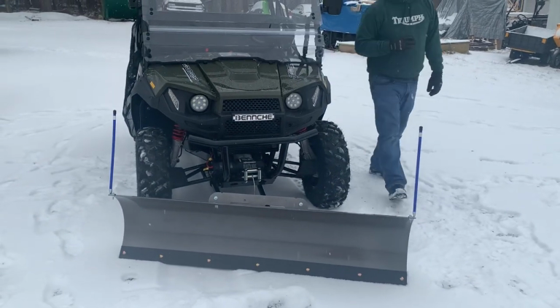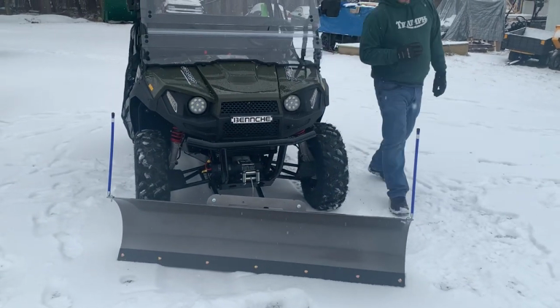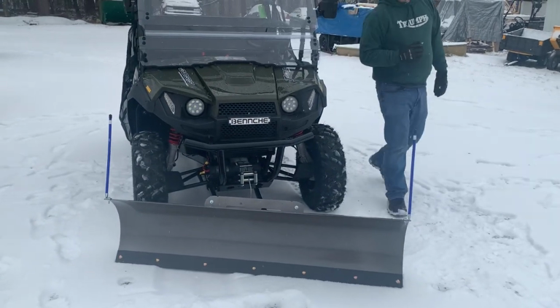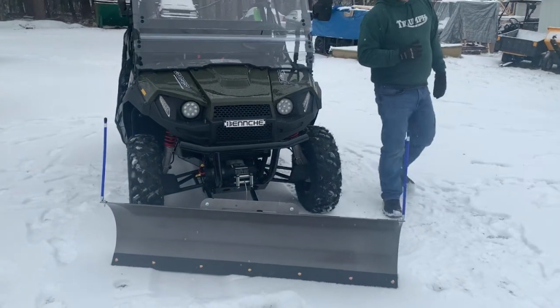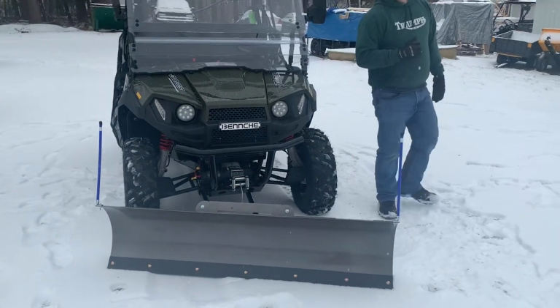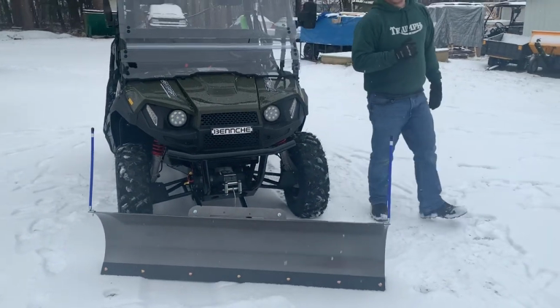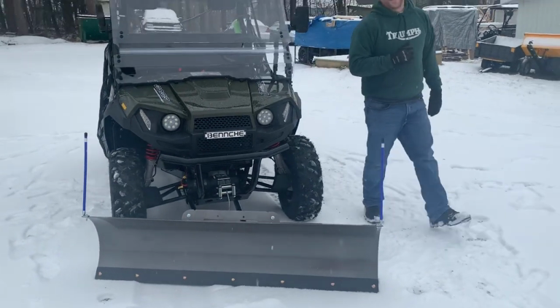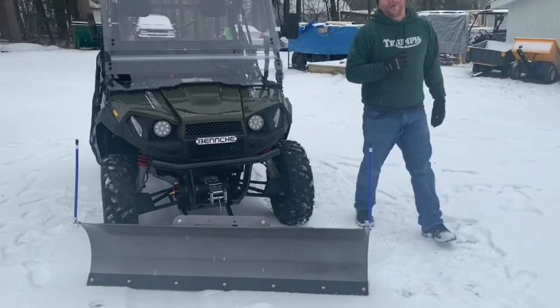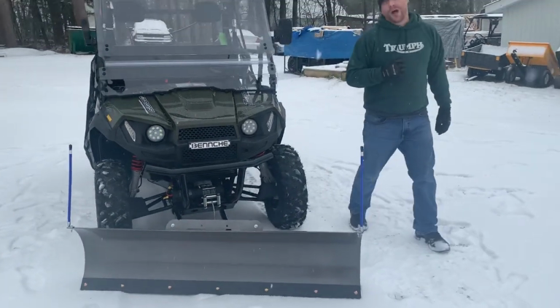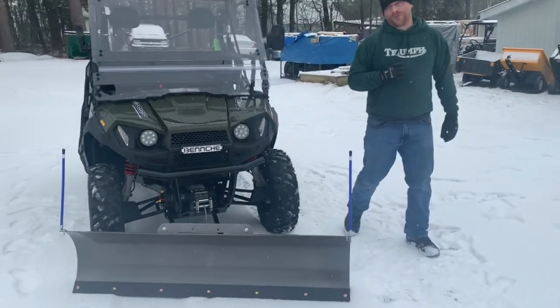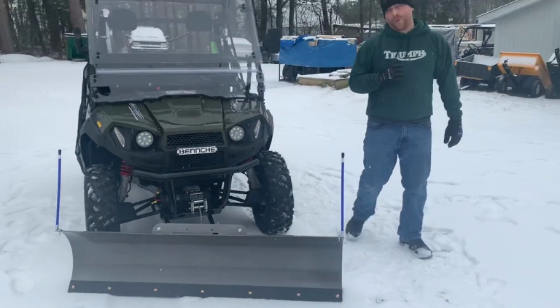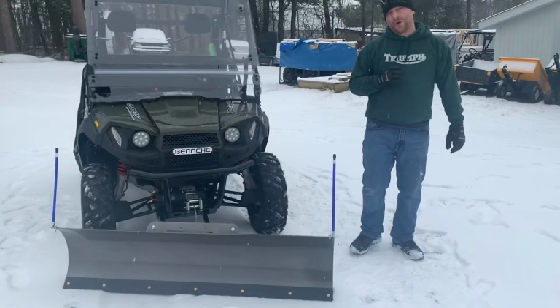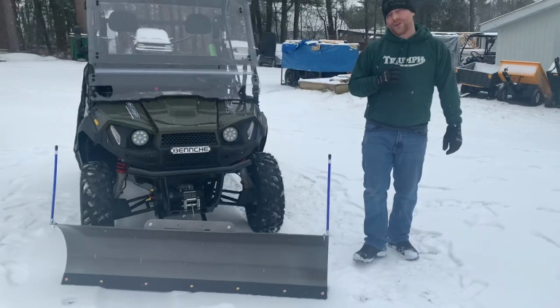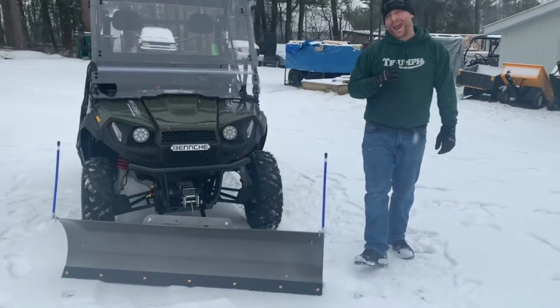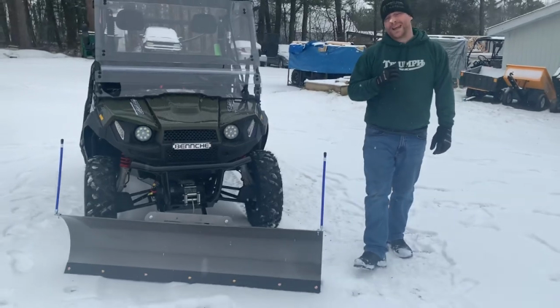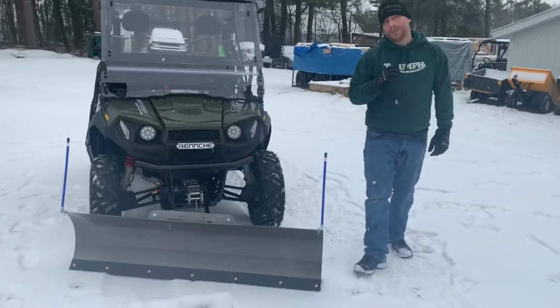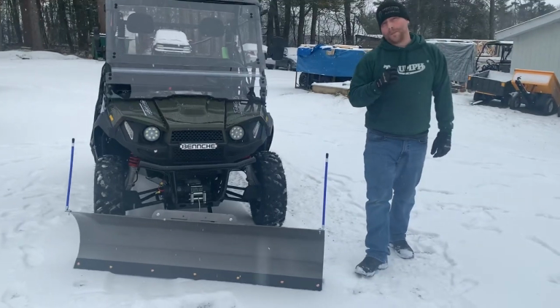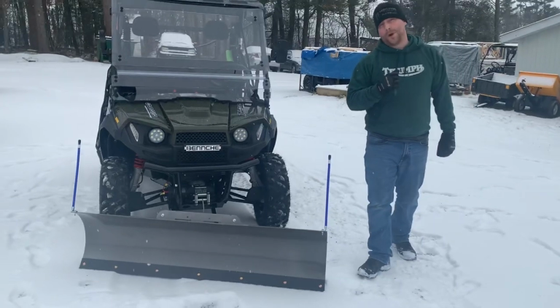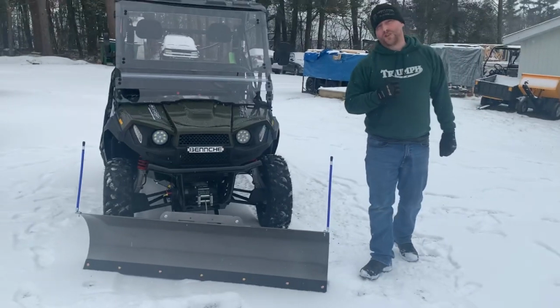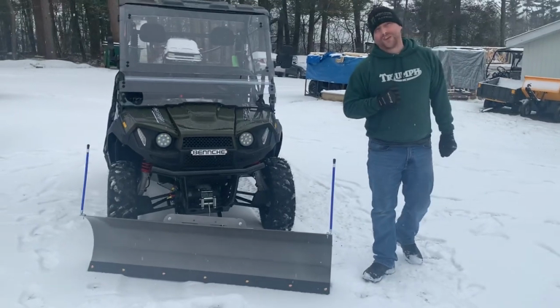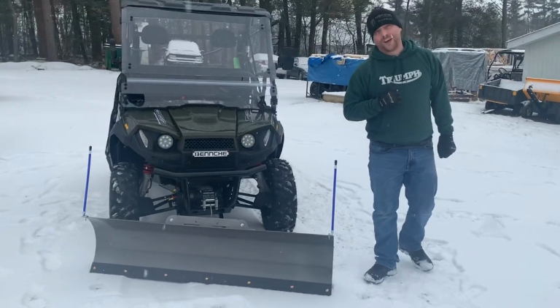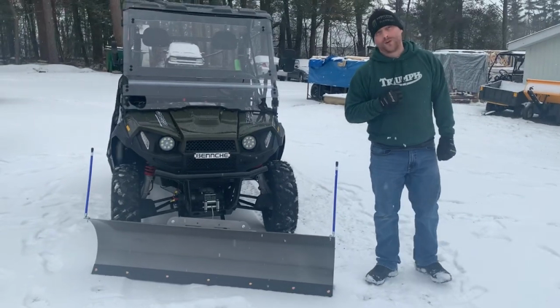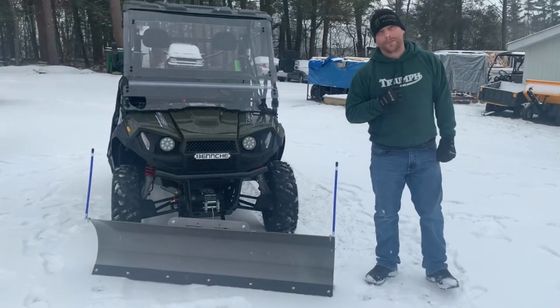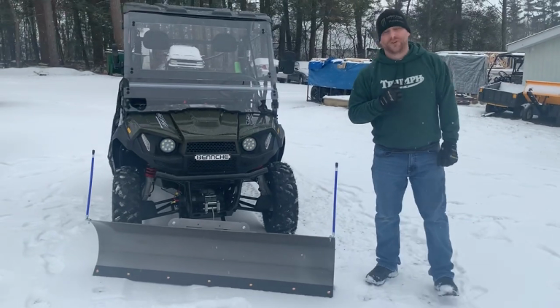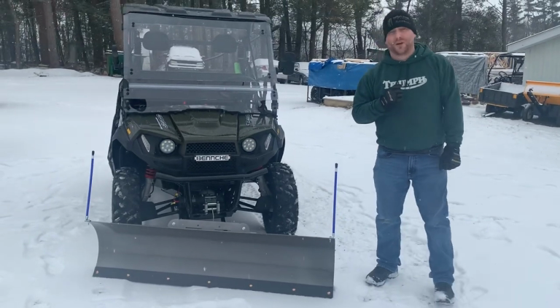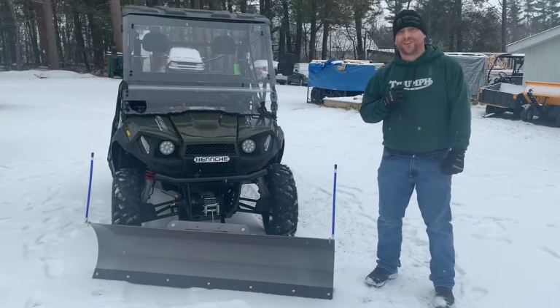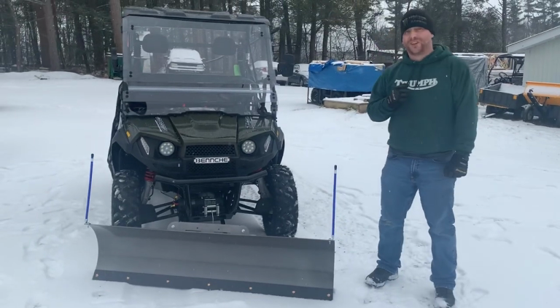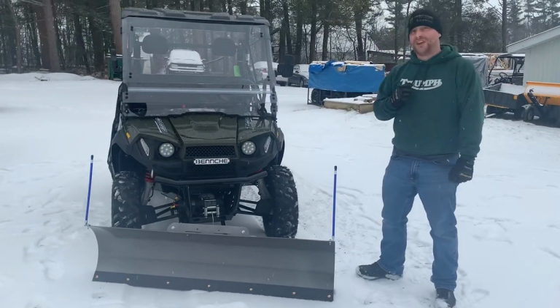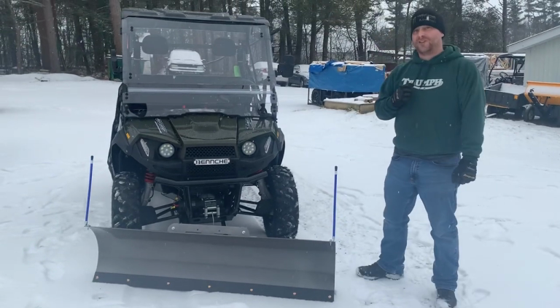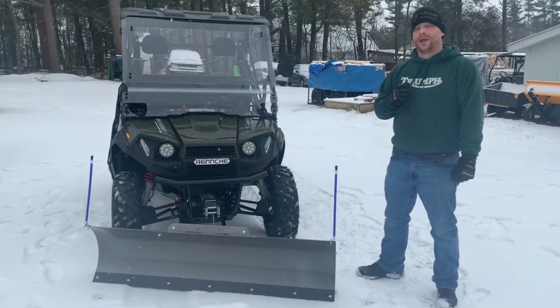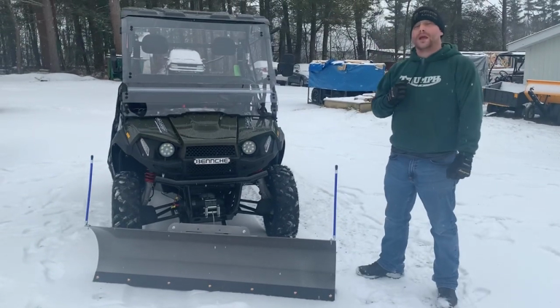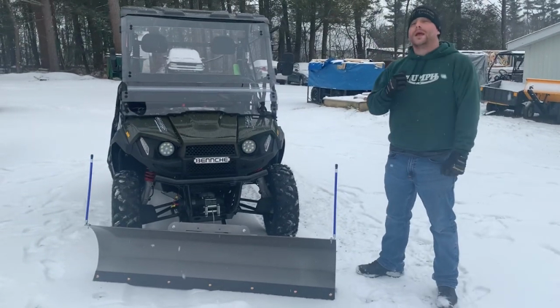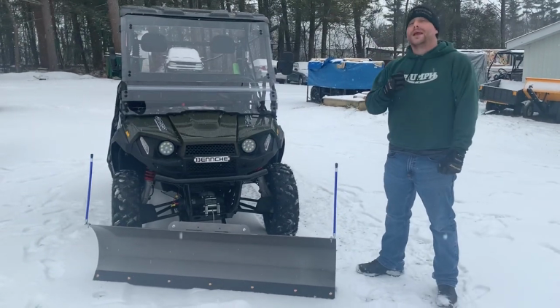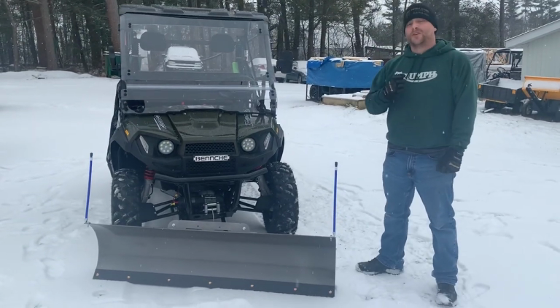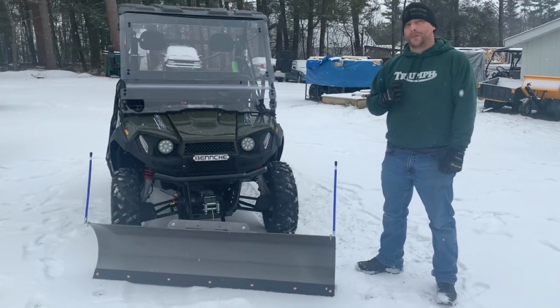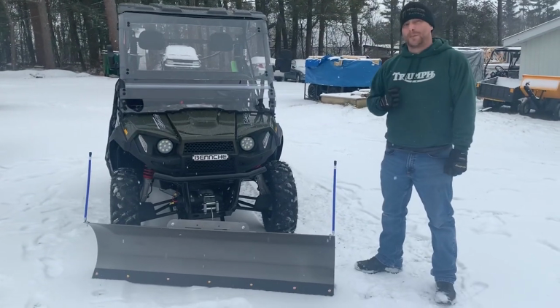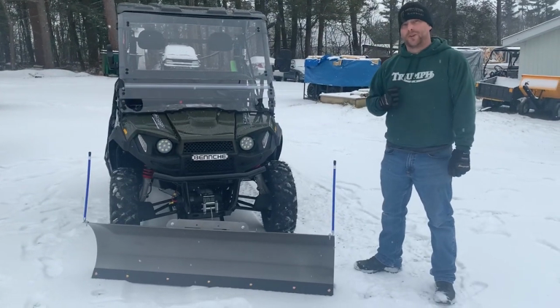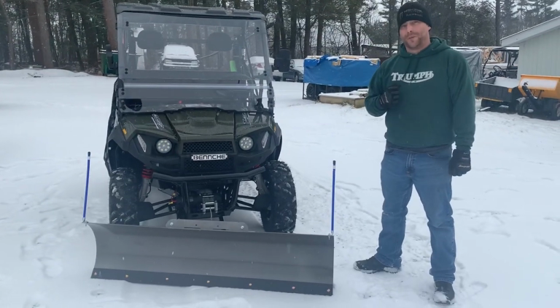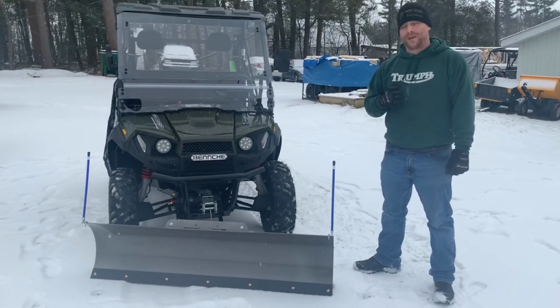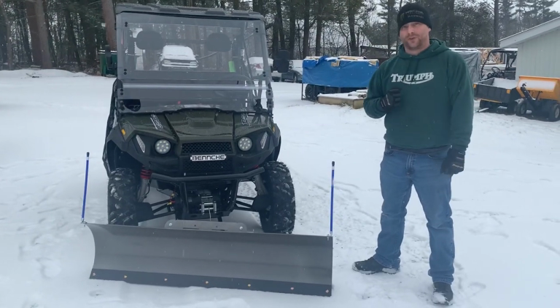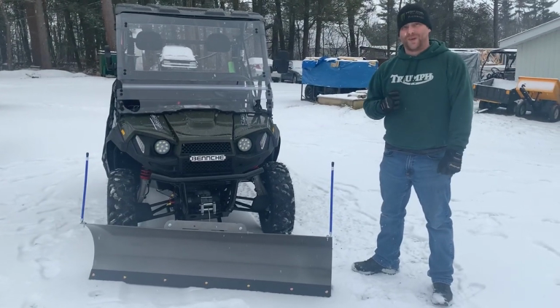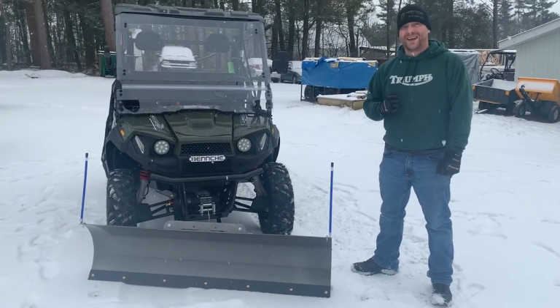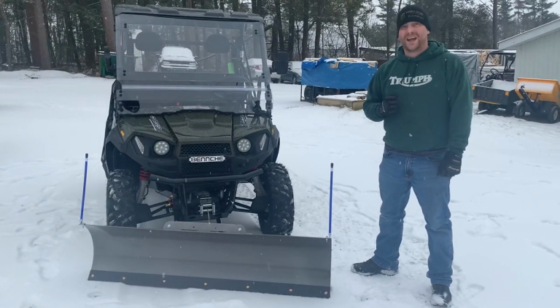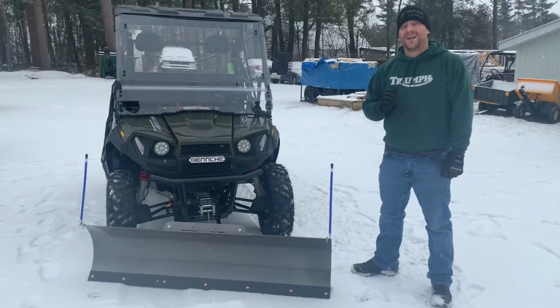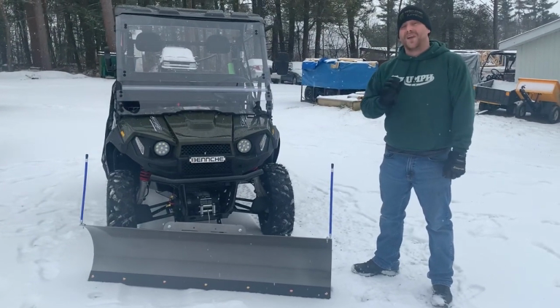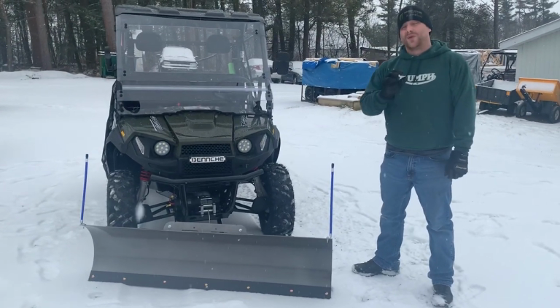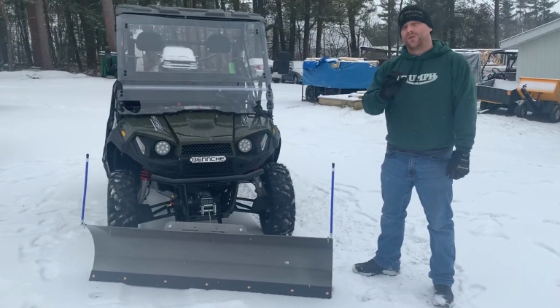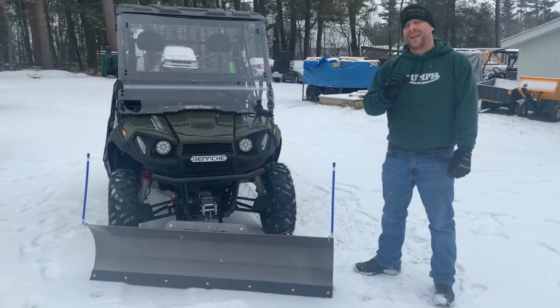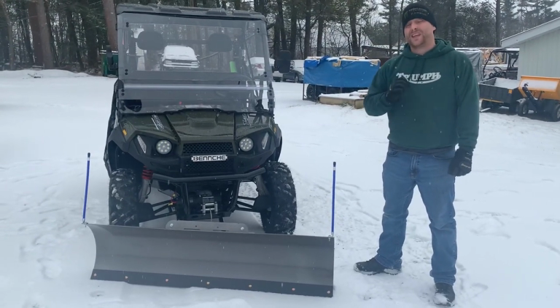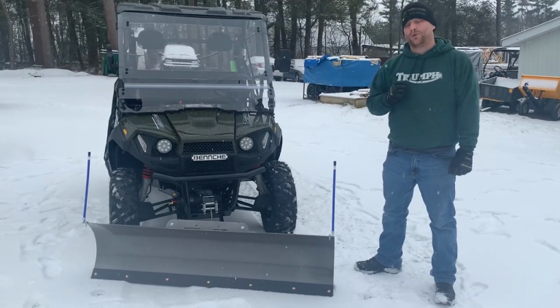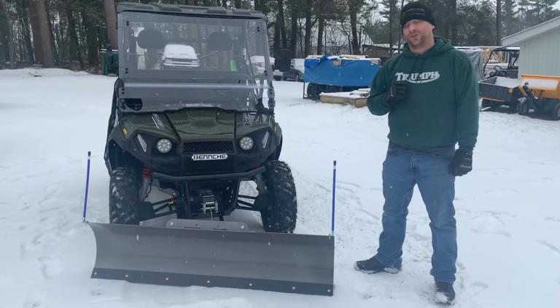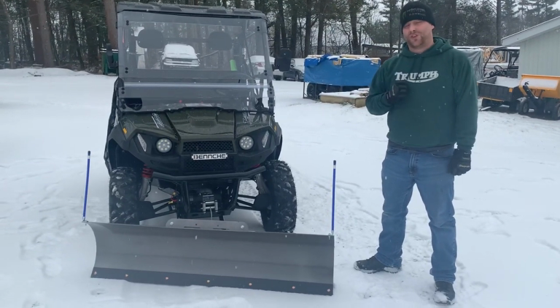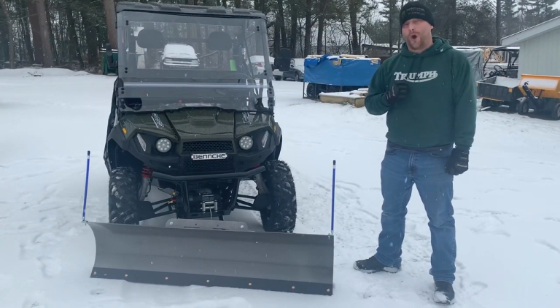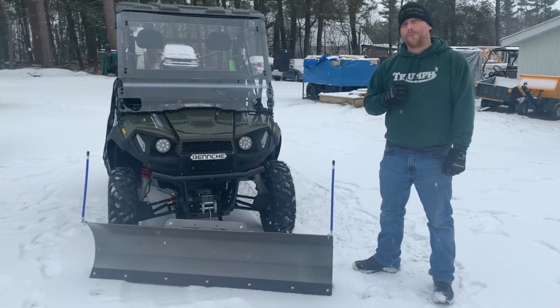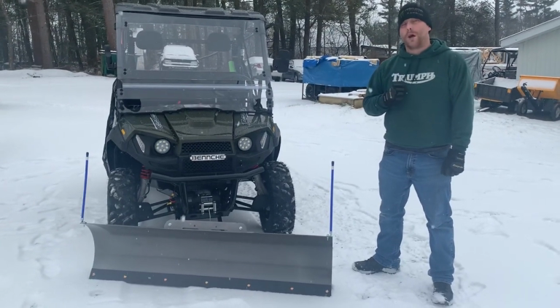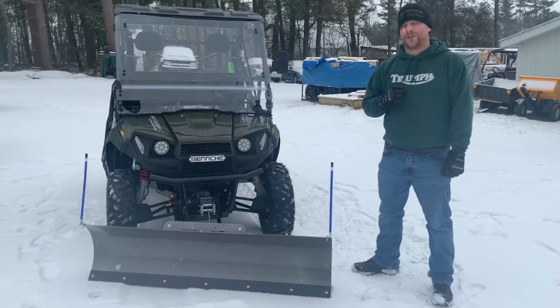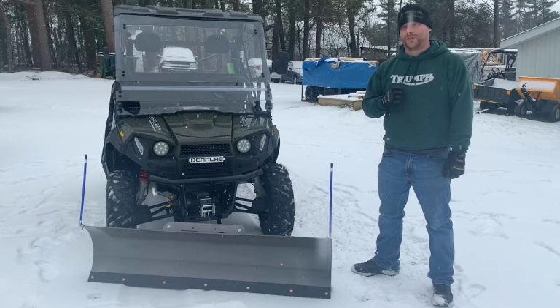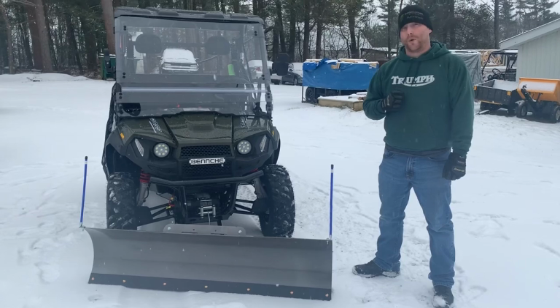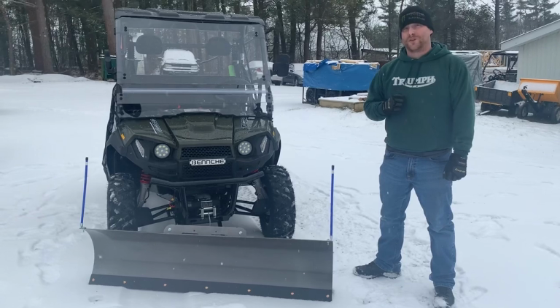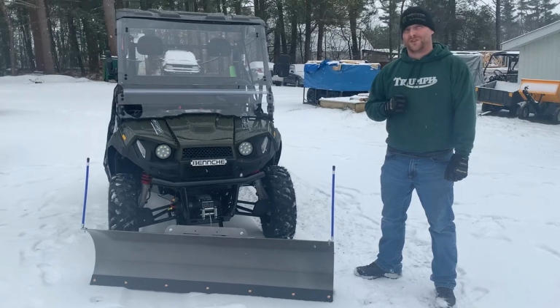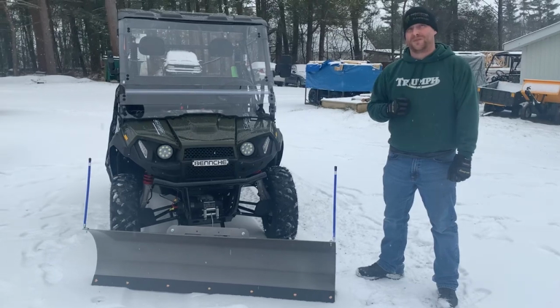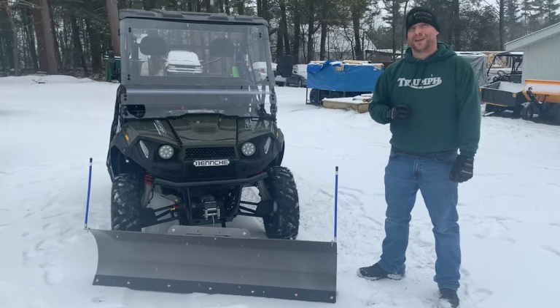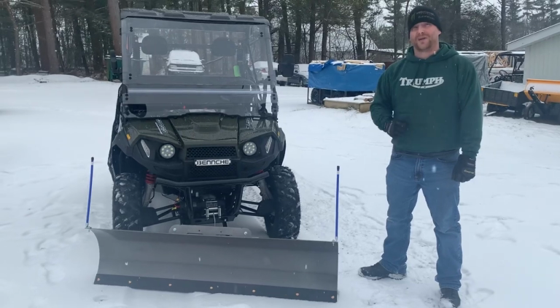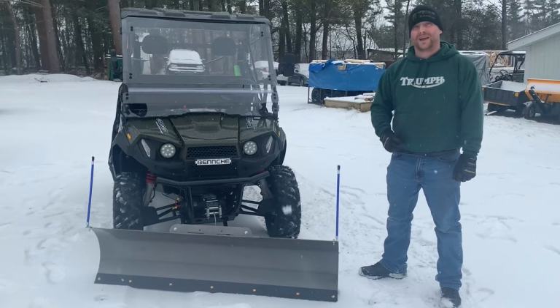This T-Boss 410 can be purchased at Kreps Service Station in Spring Mills, Pennsylvania. Thank you so much for watching the video today.